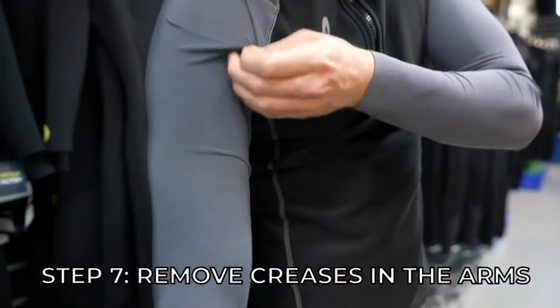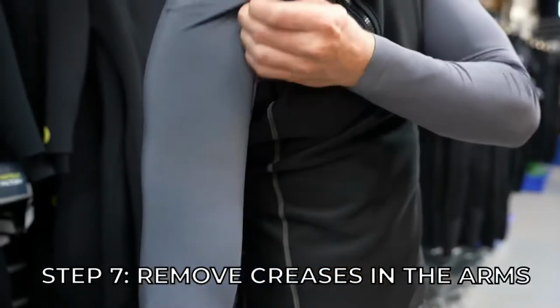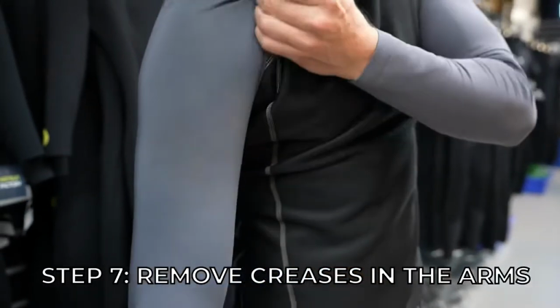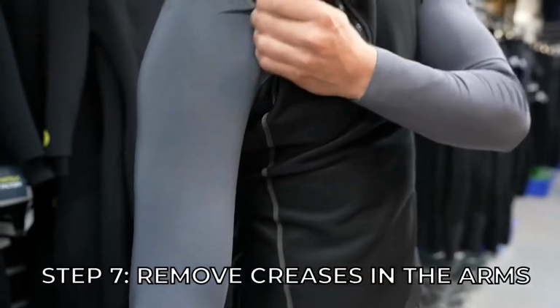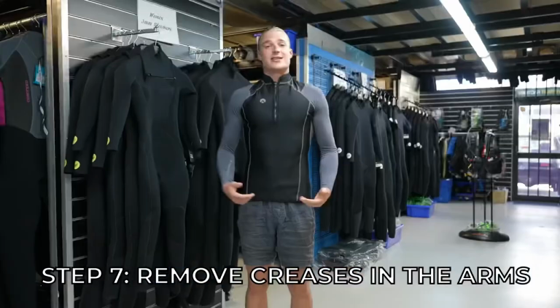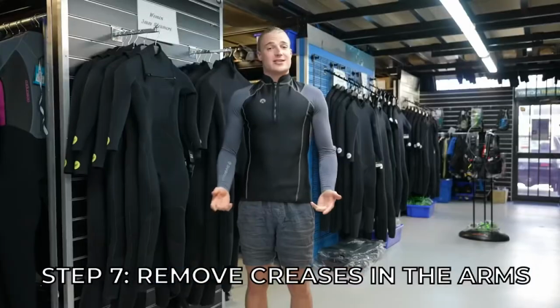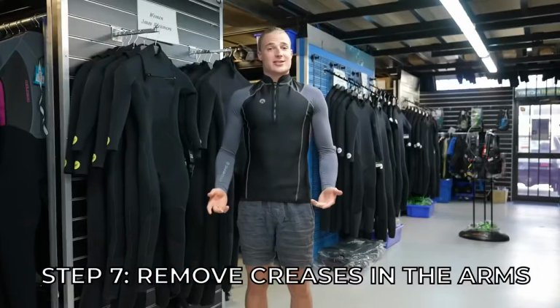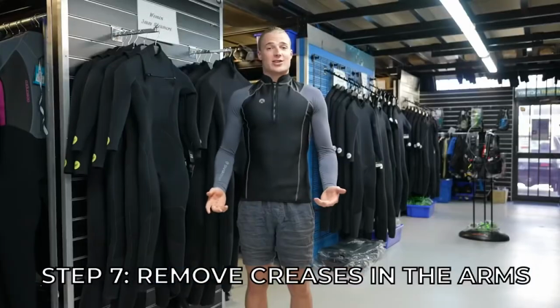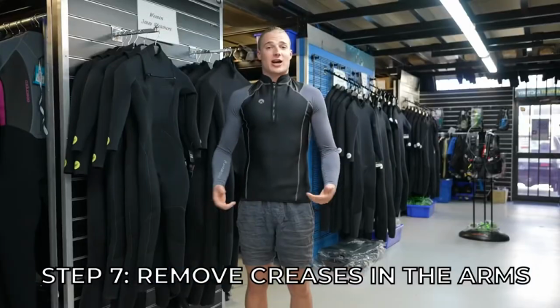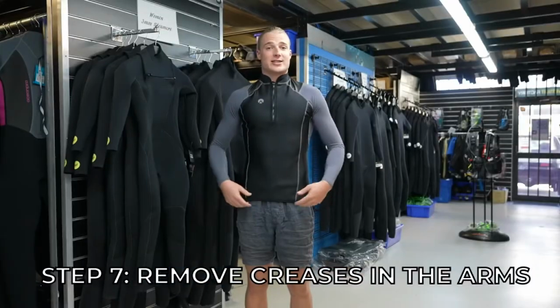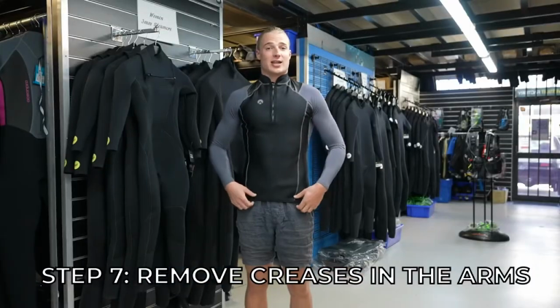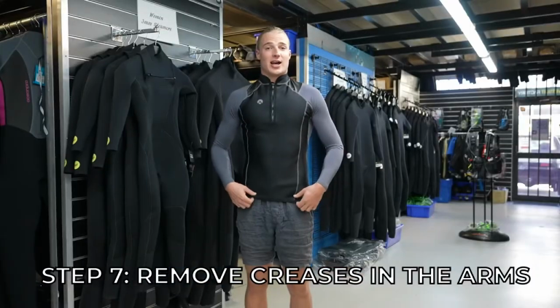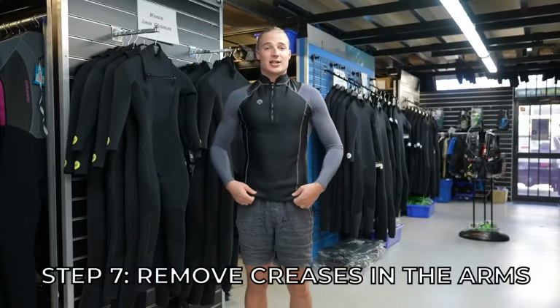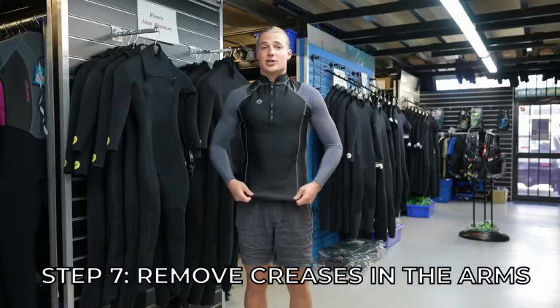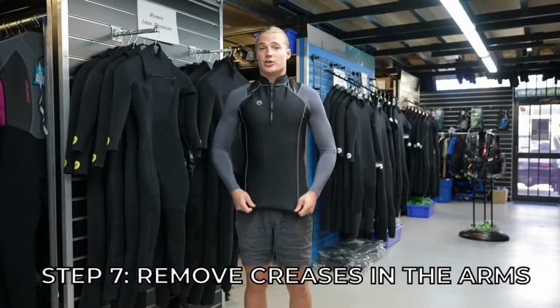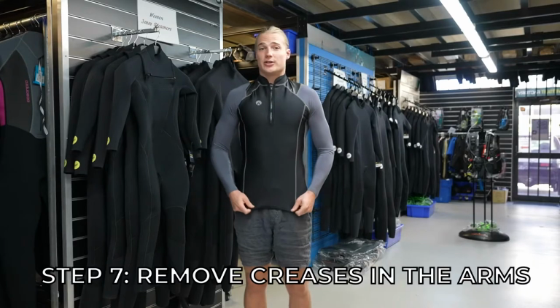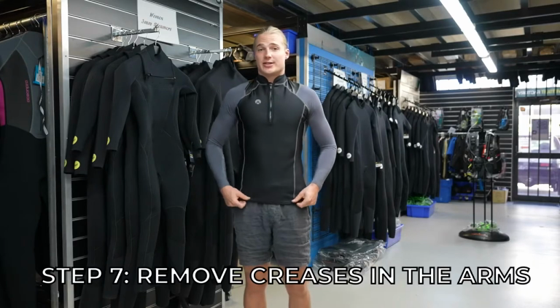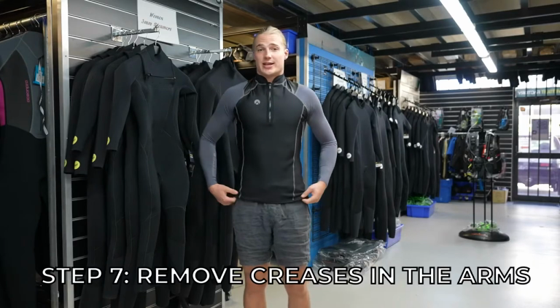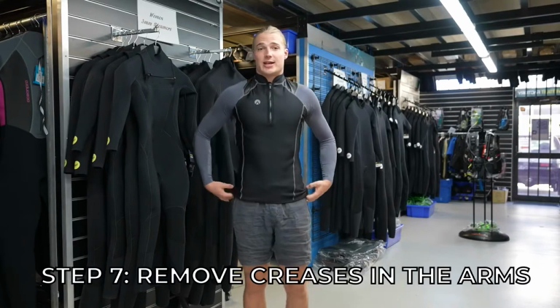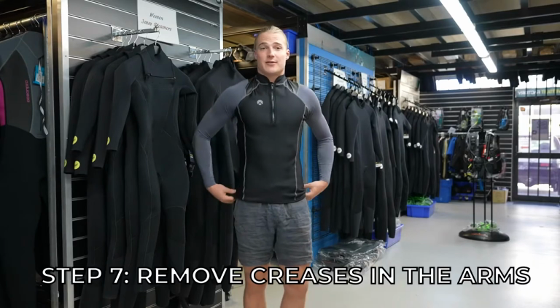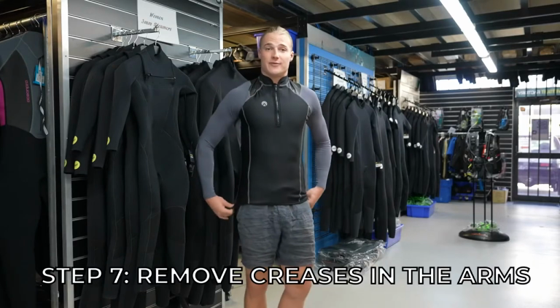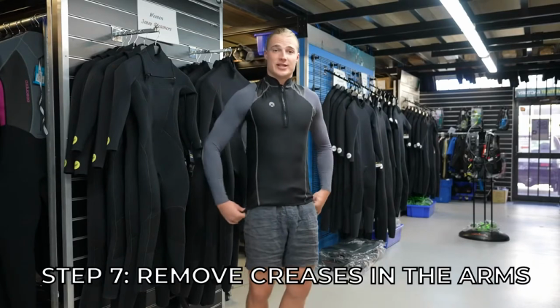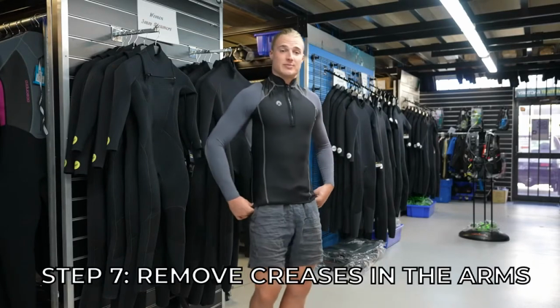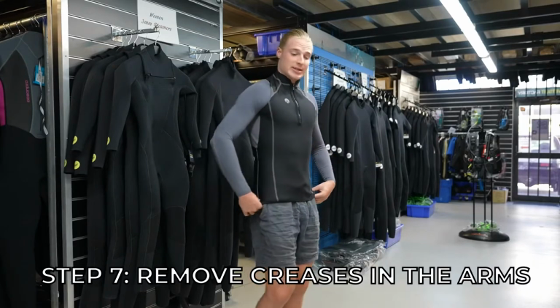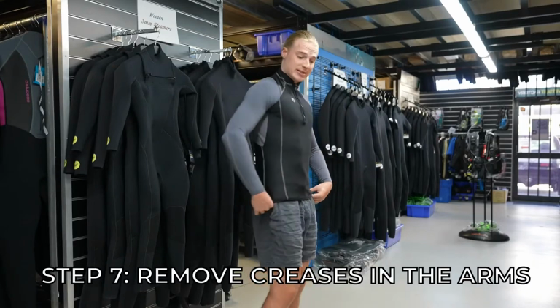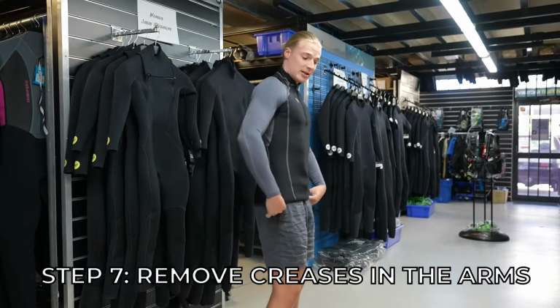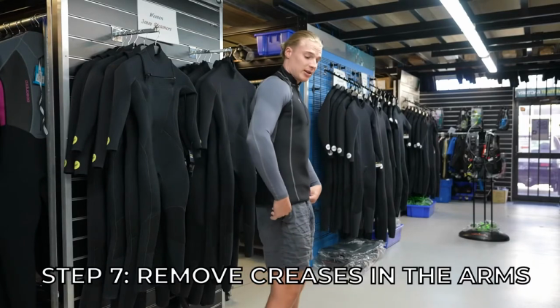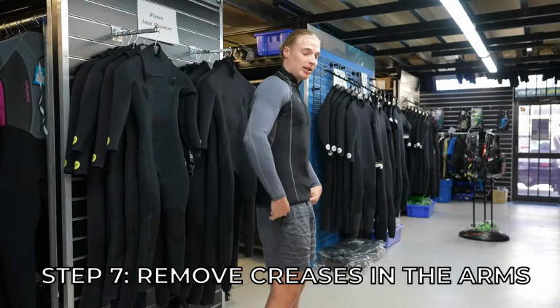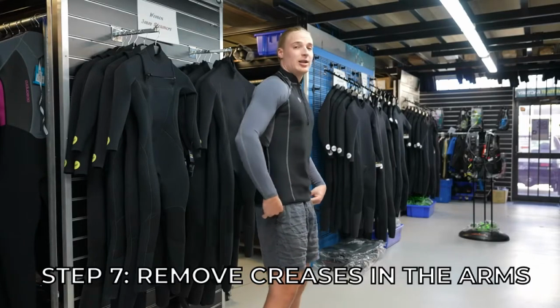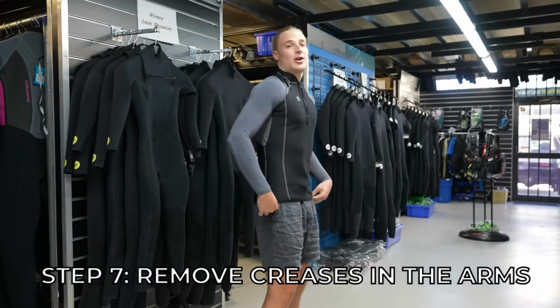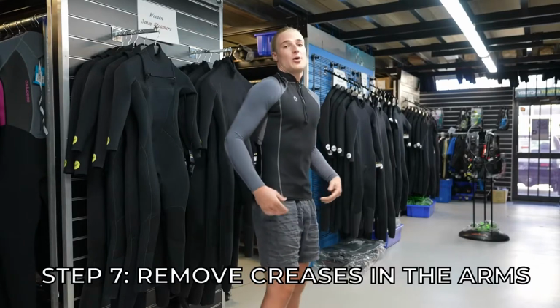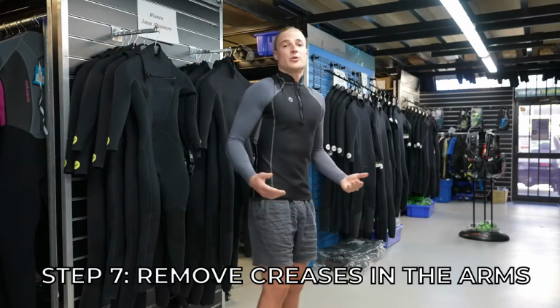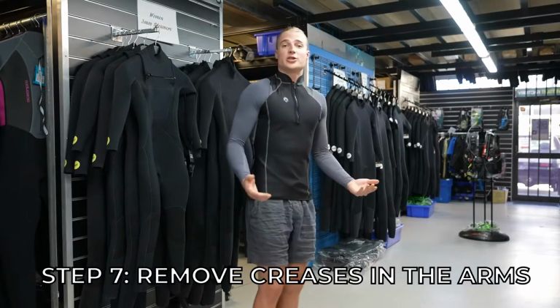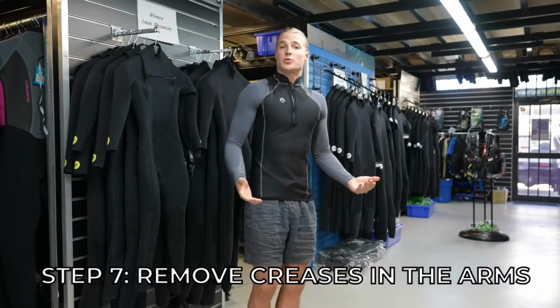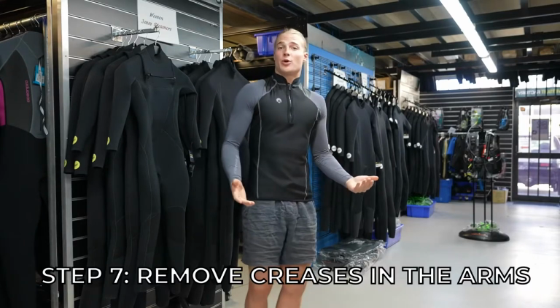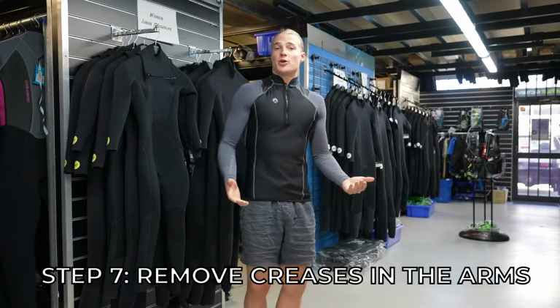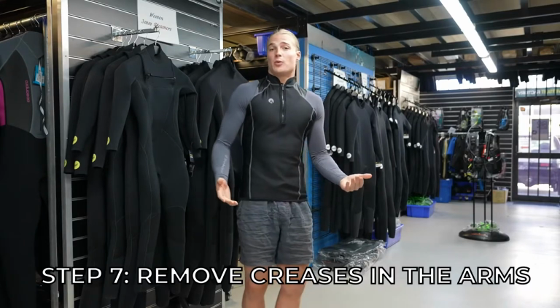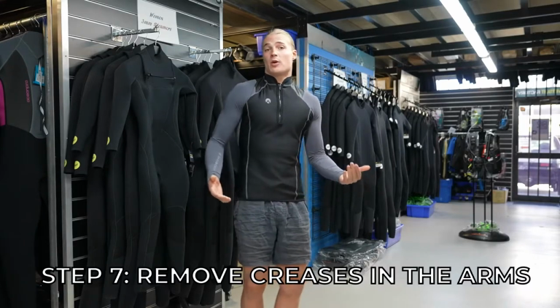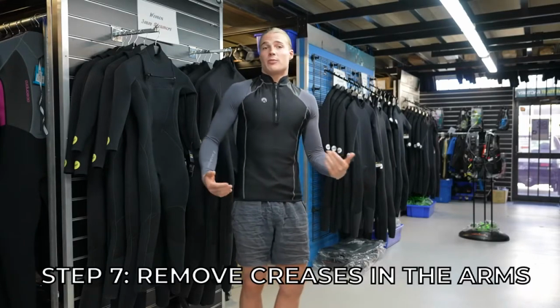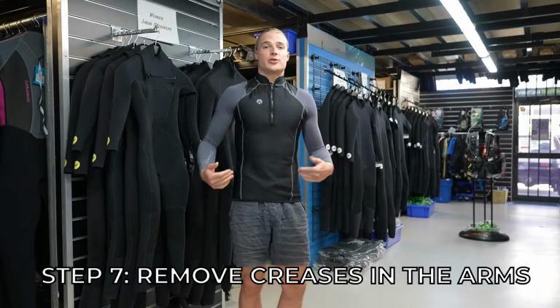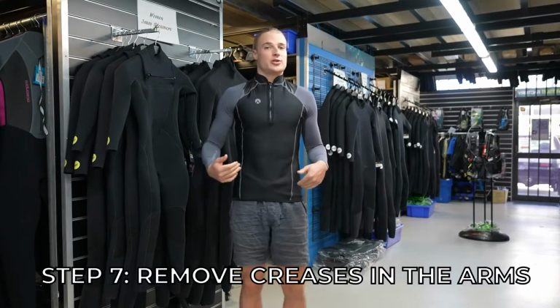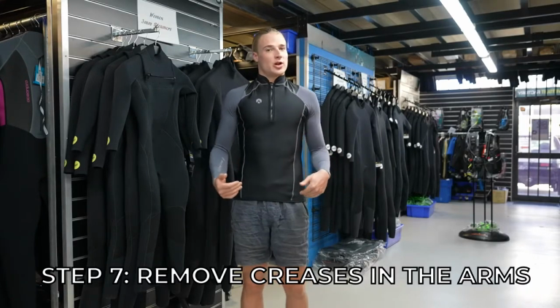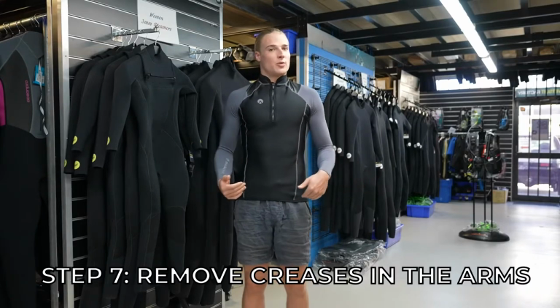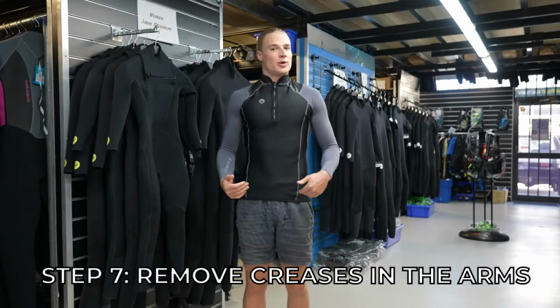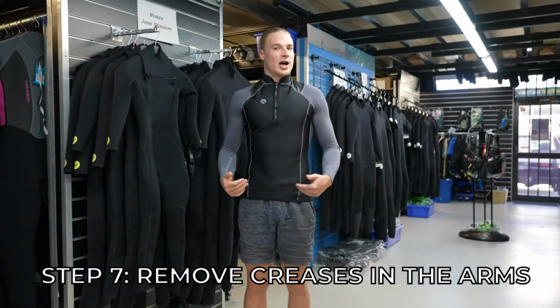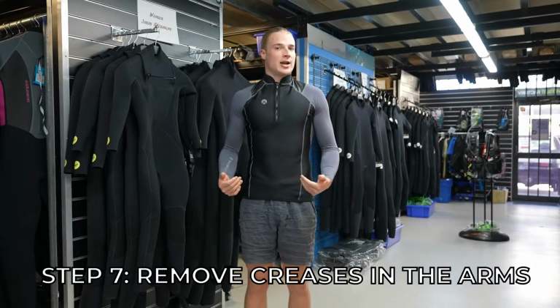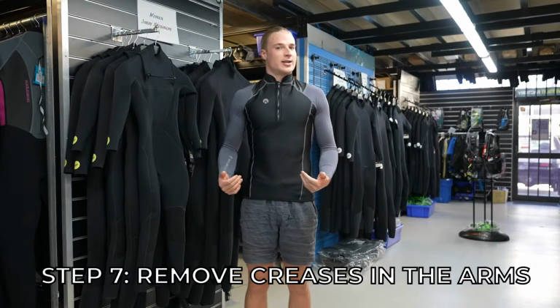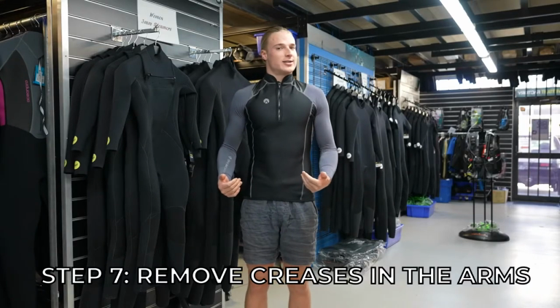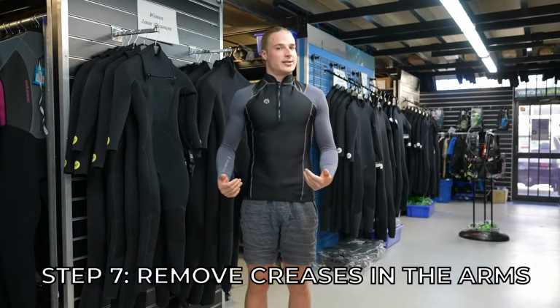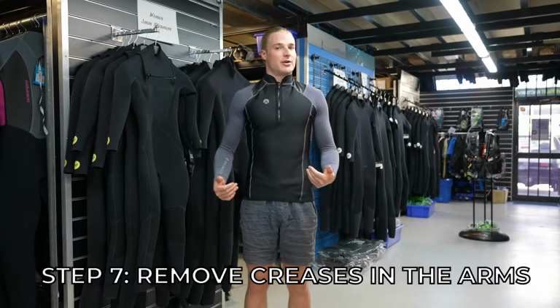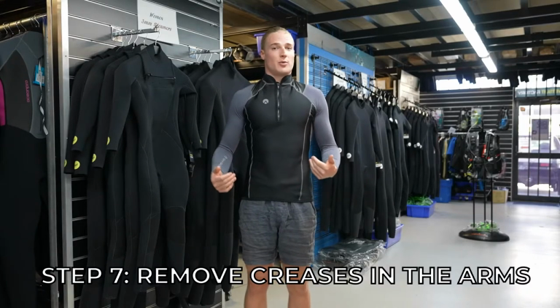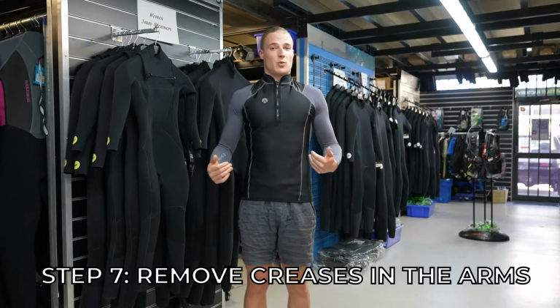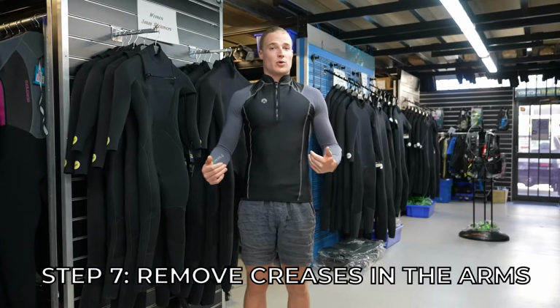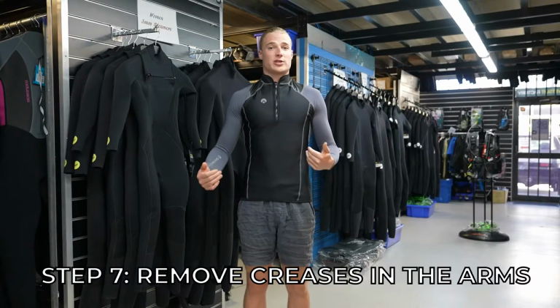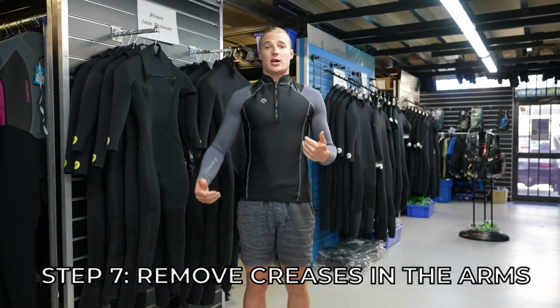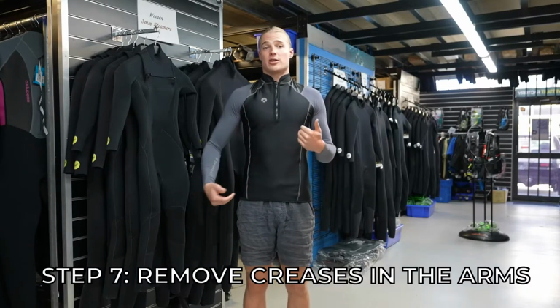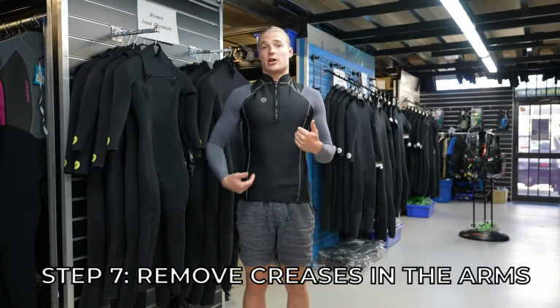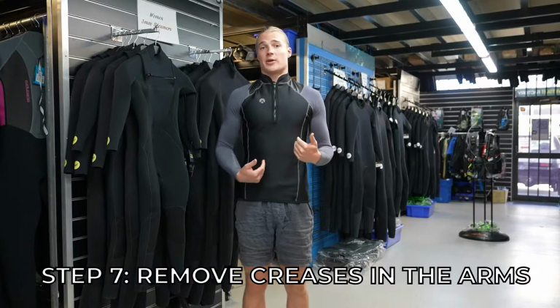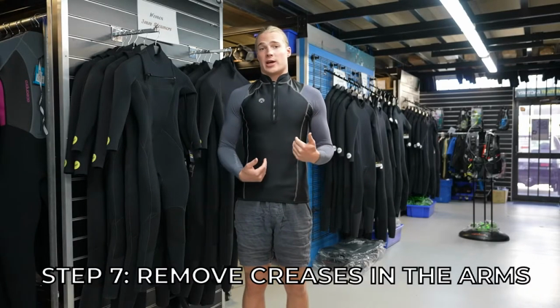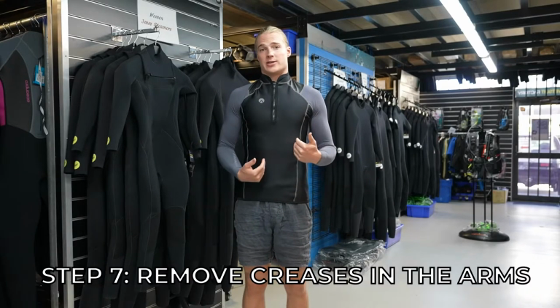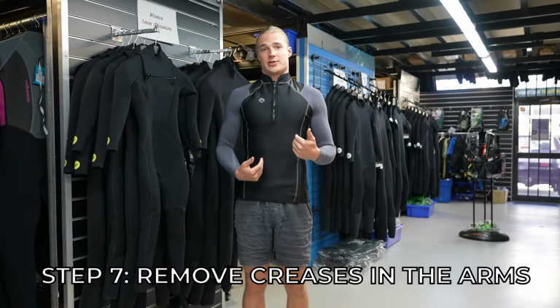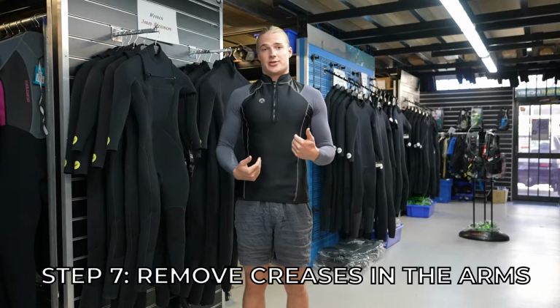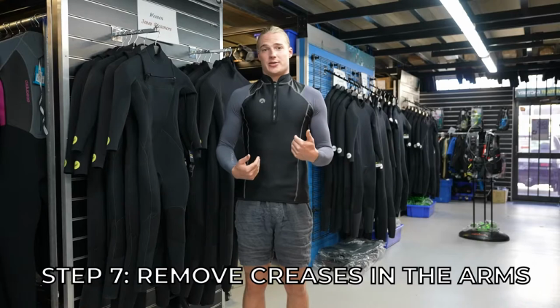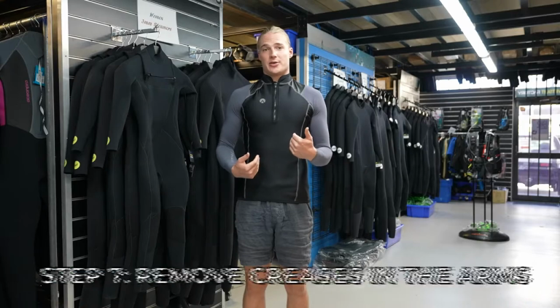This is a size large and you can see it fits me snugly, which is what you want because you don't want unnecessary water going under the suit.